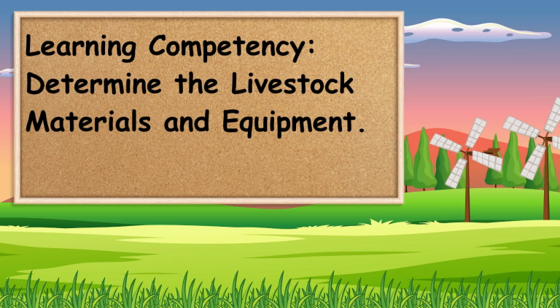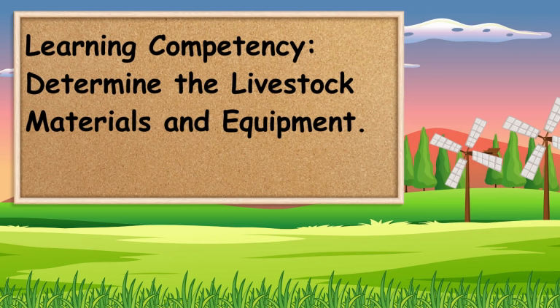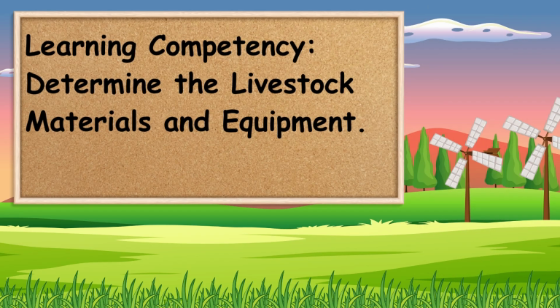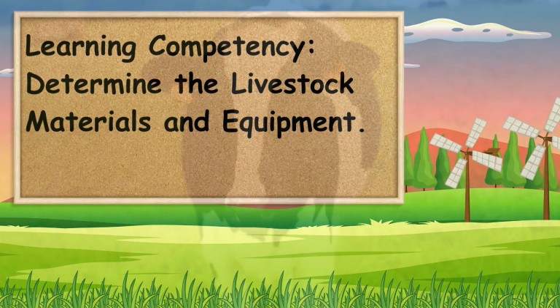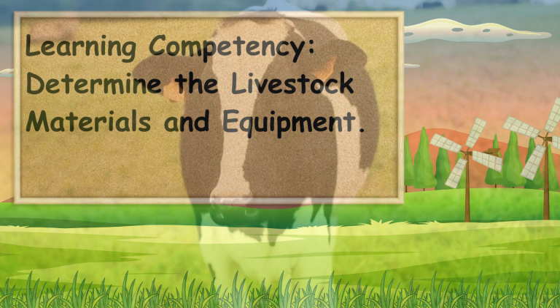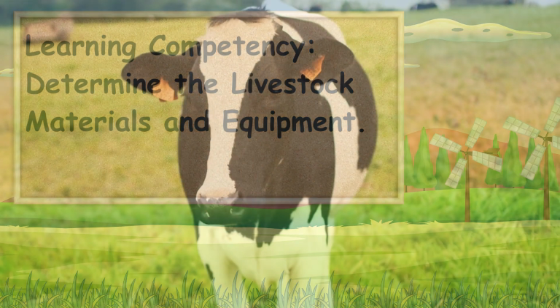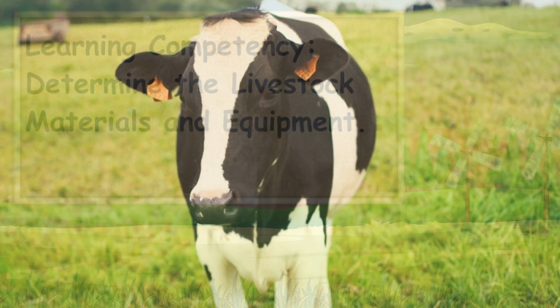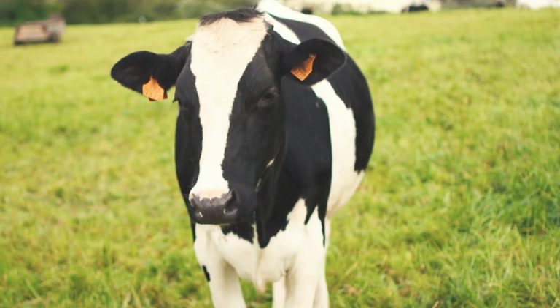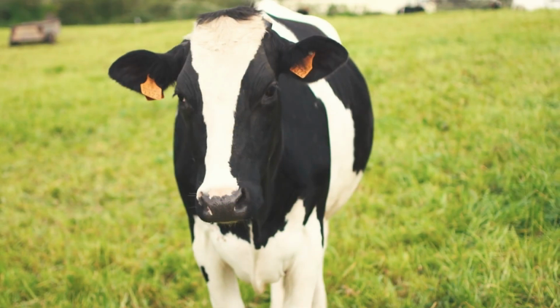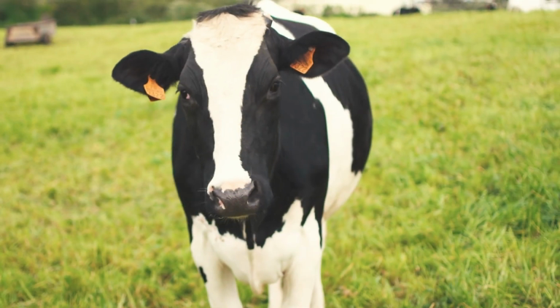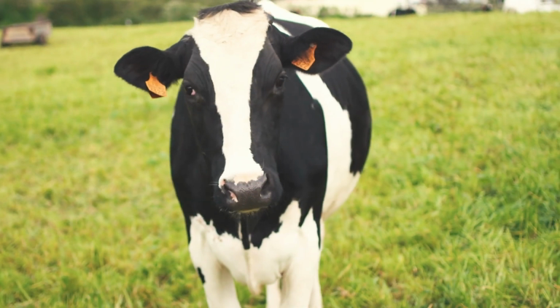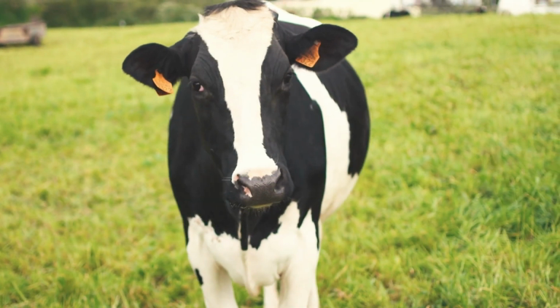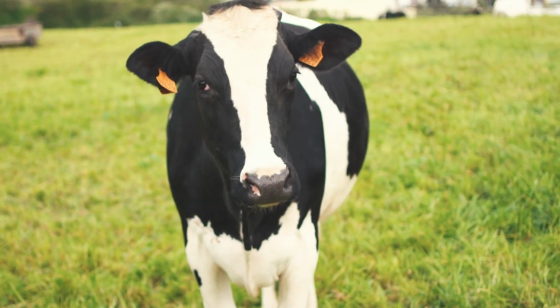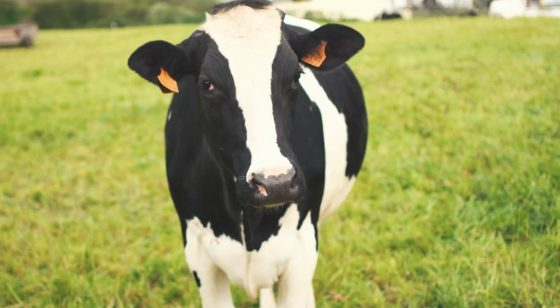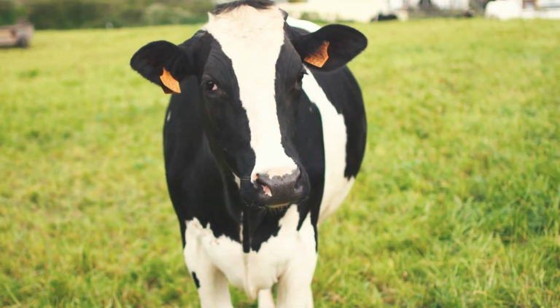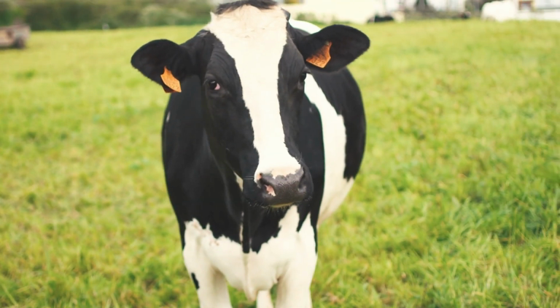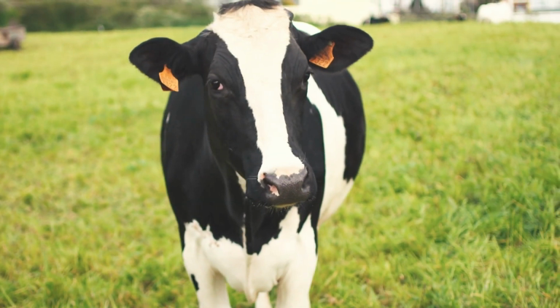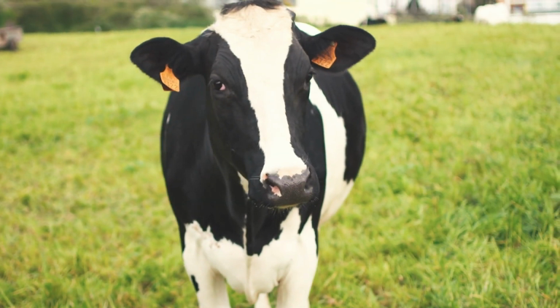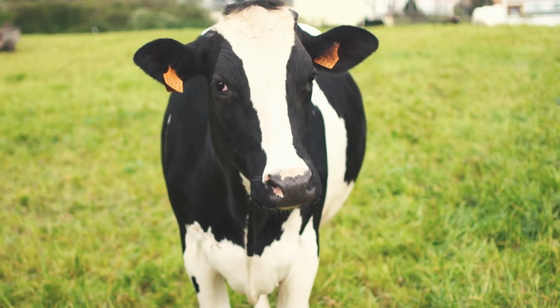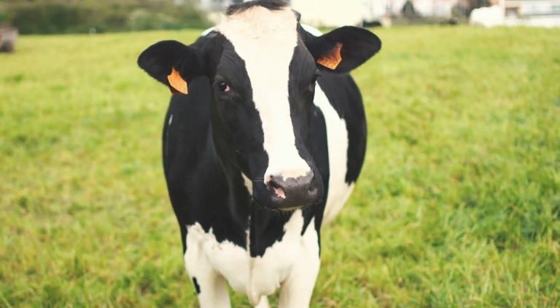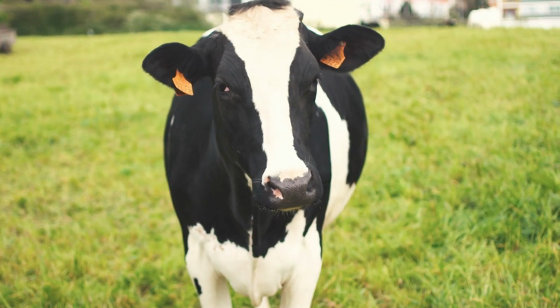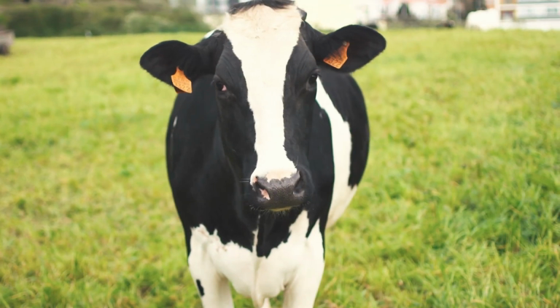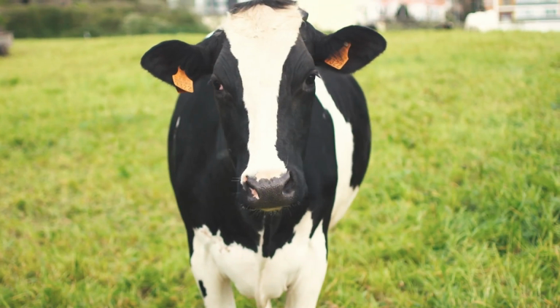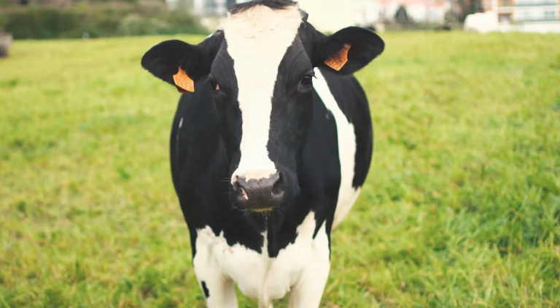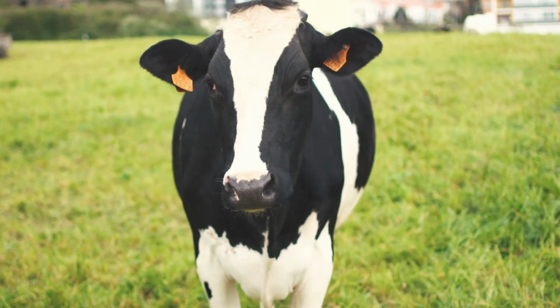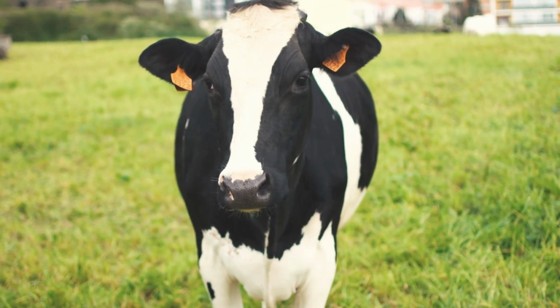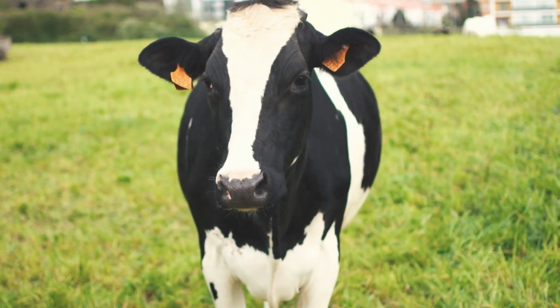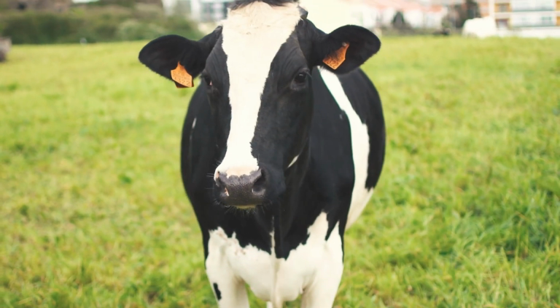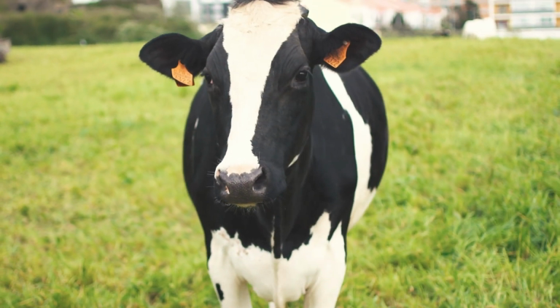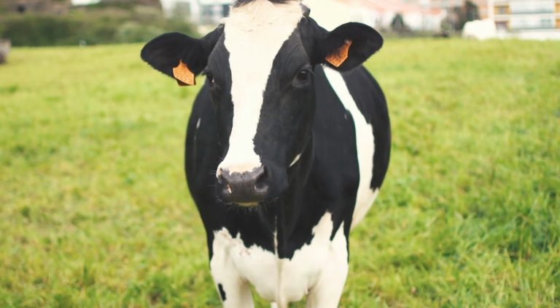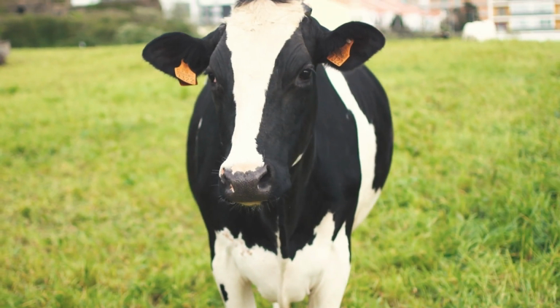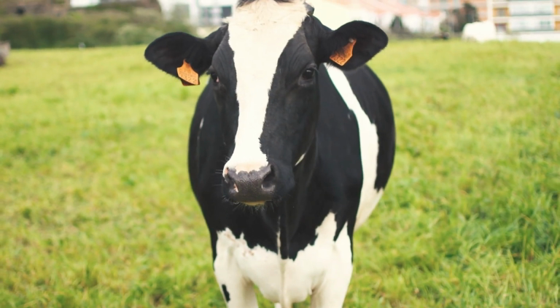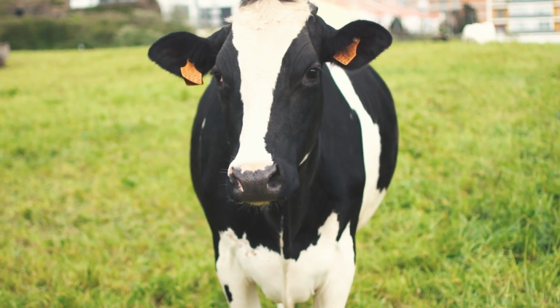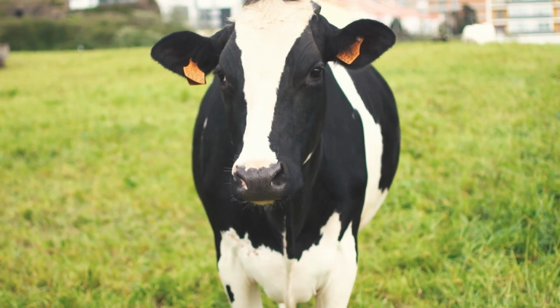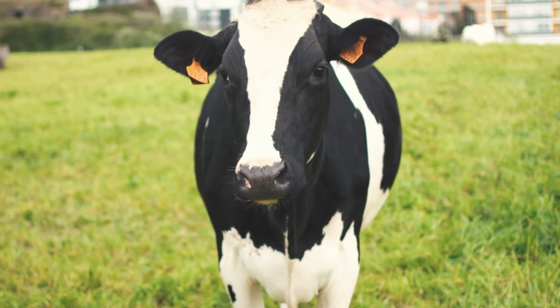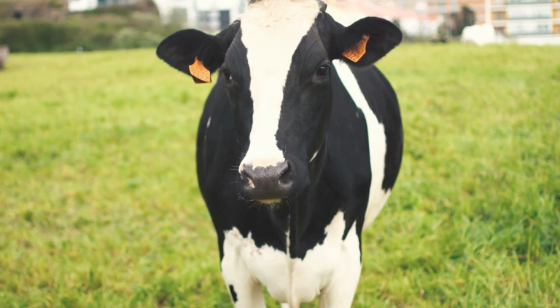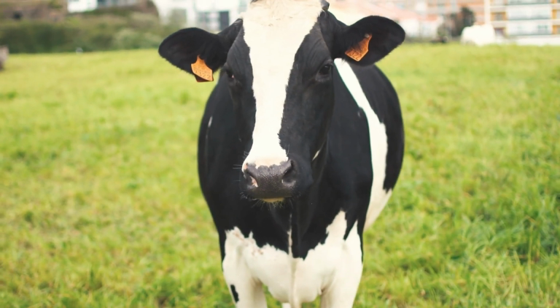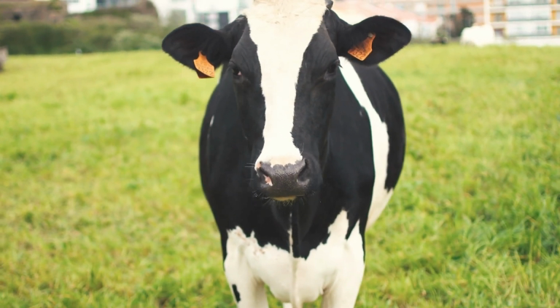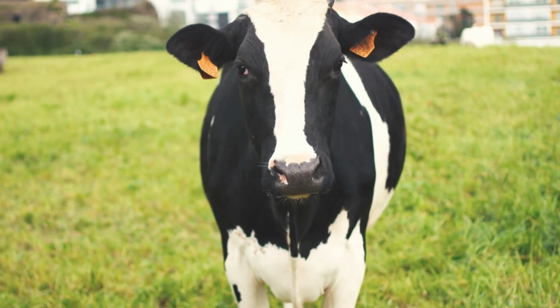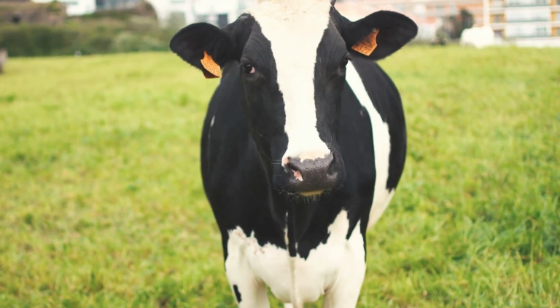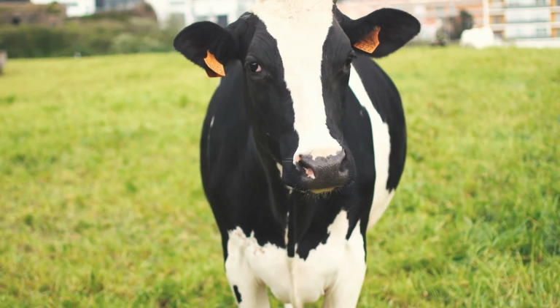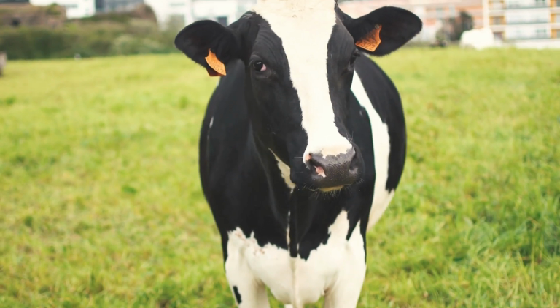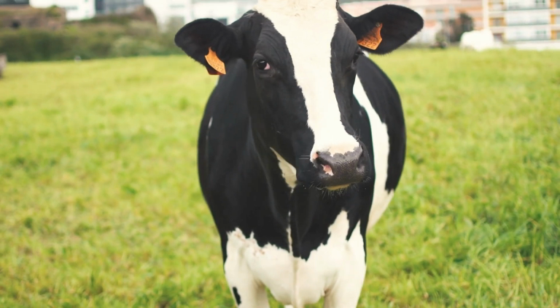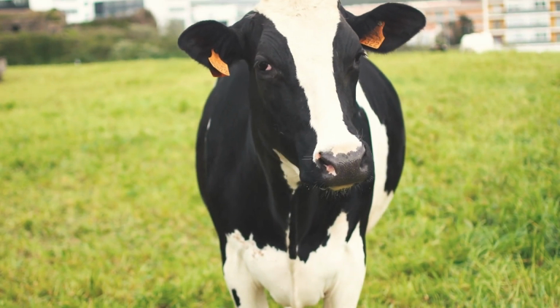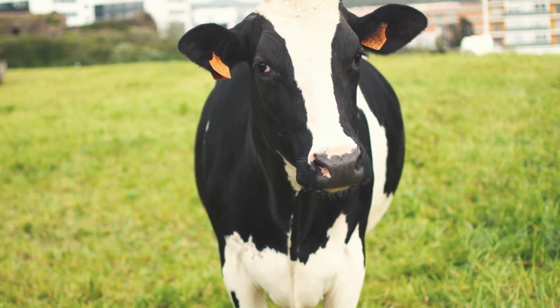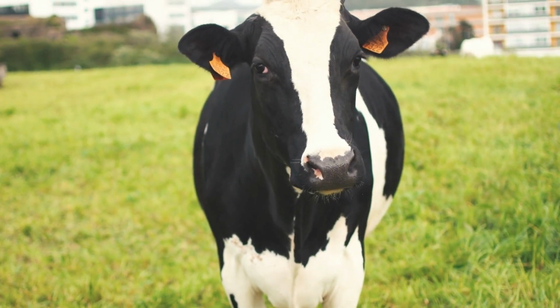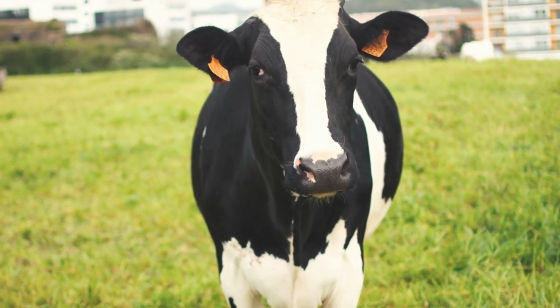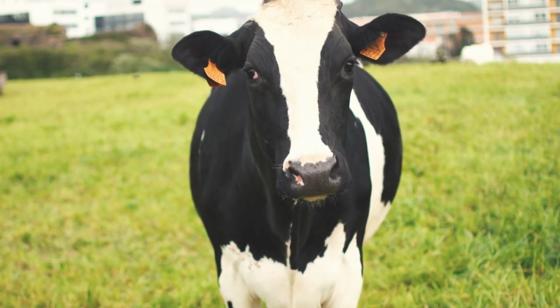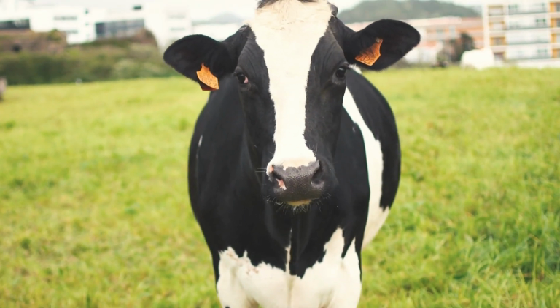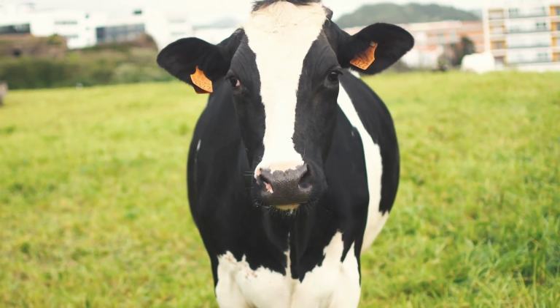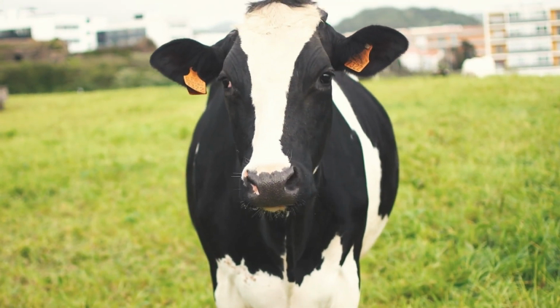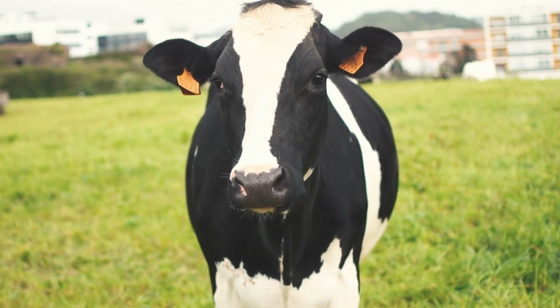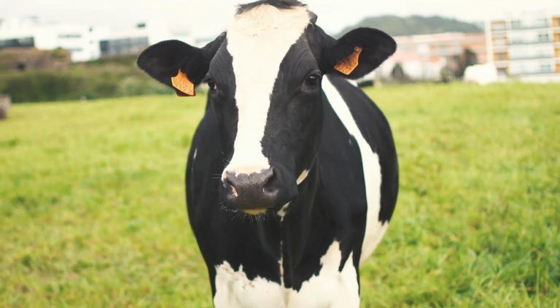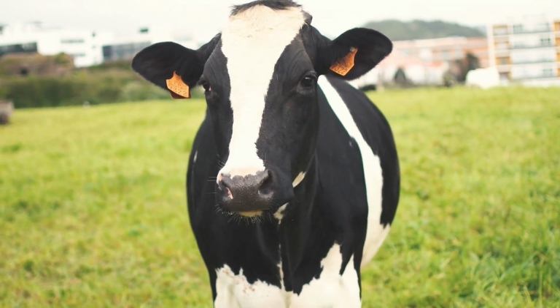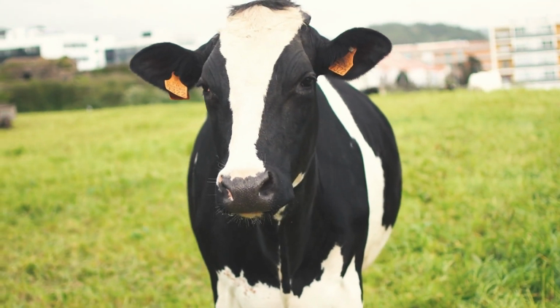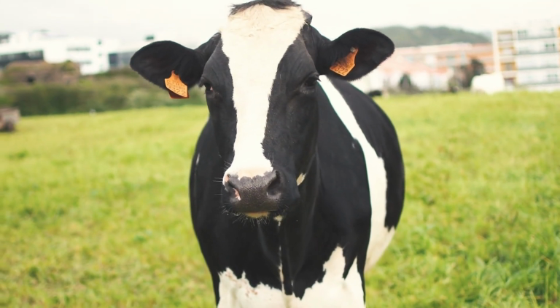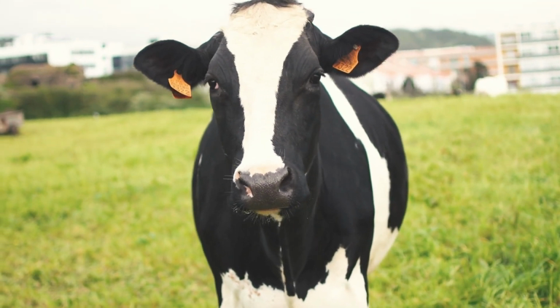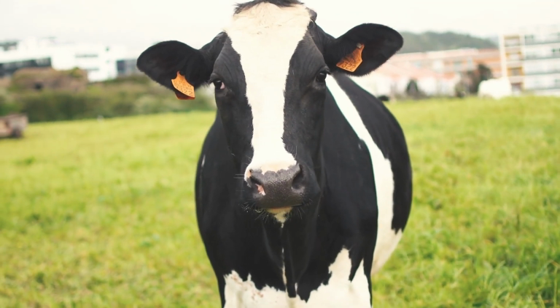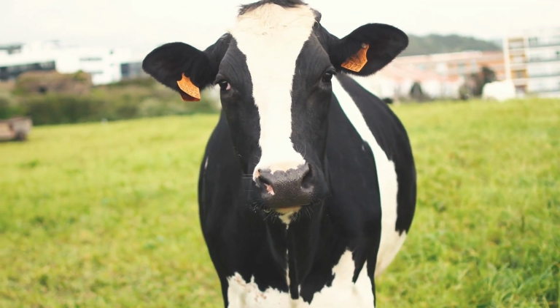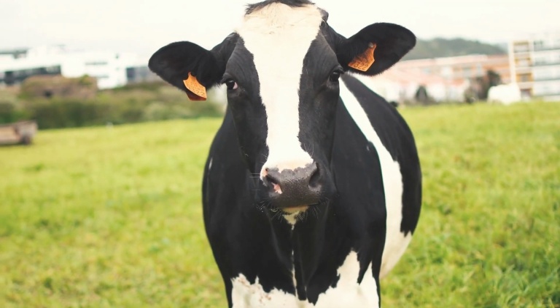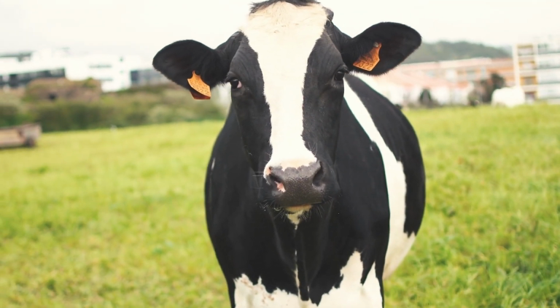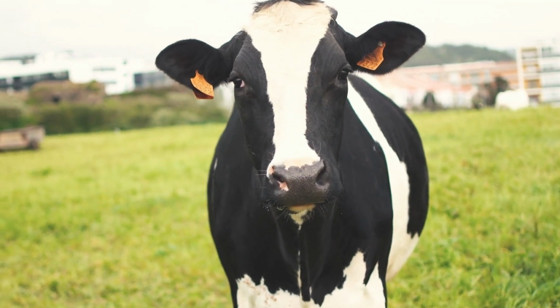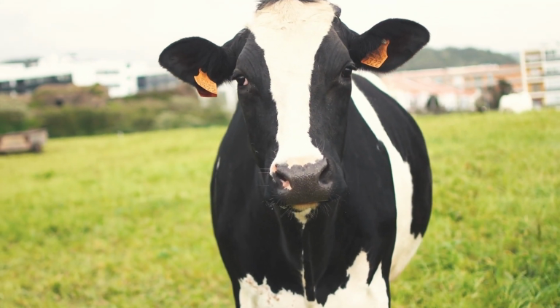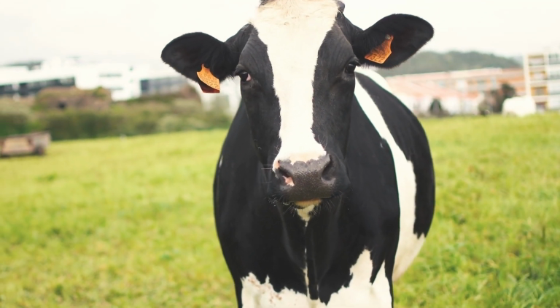Before we continue with our lesson, let's take a moment to watch some videos on livestock production materials and equipment.